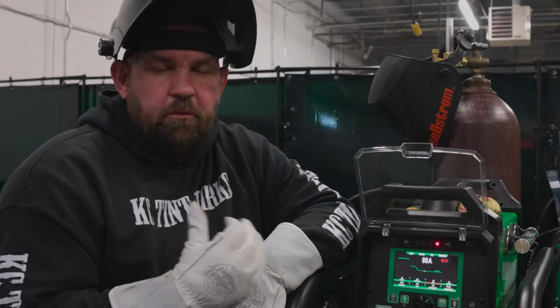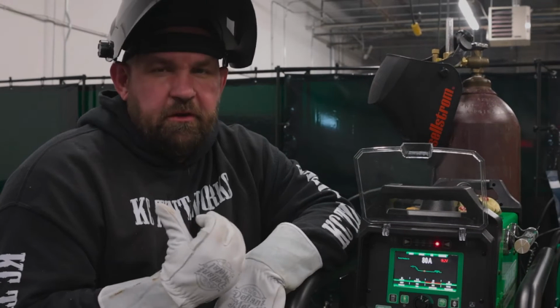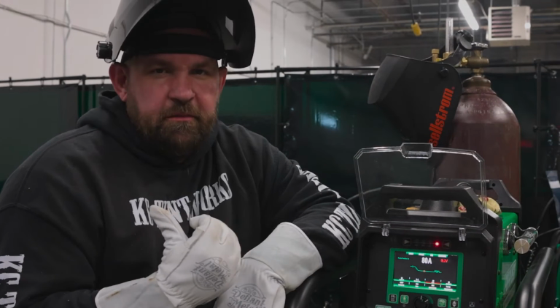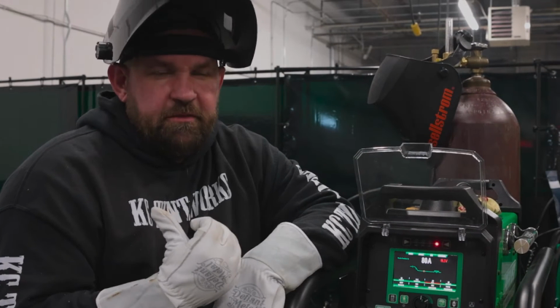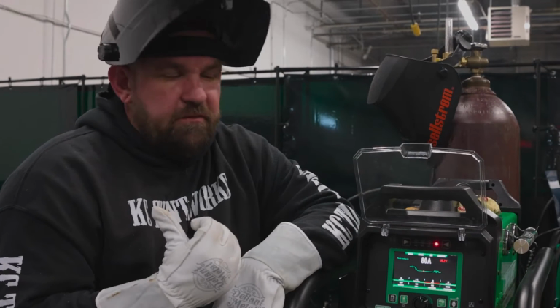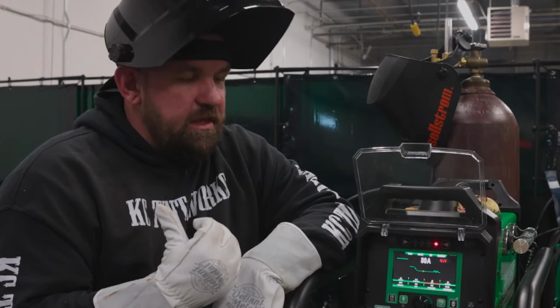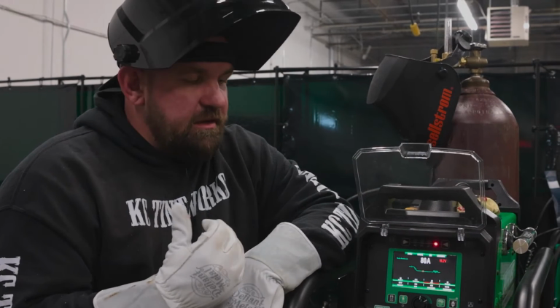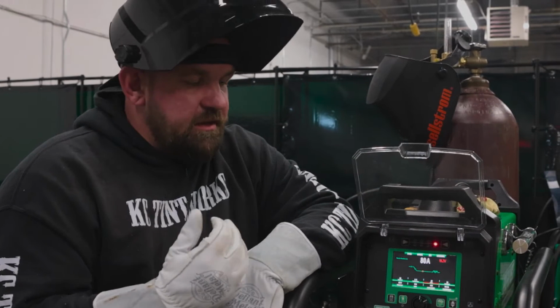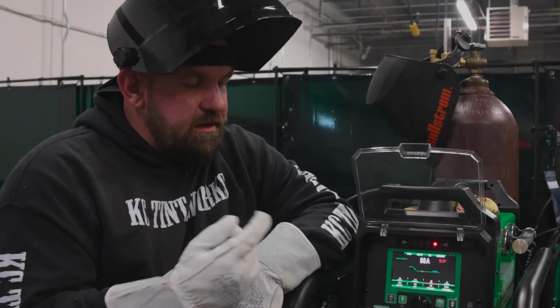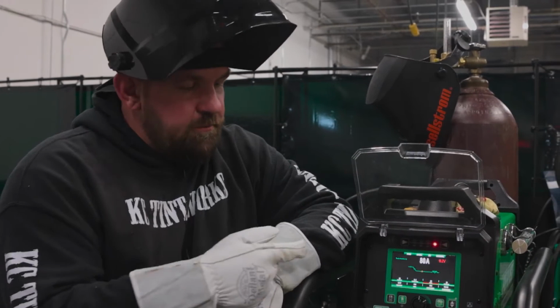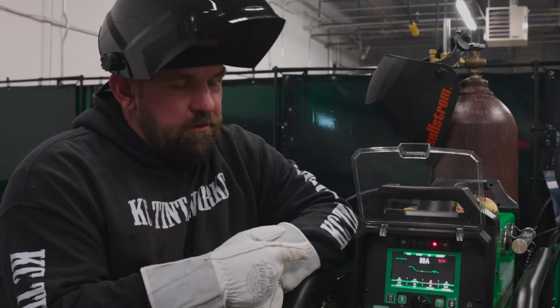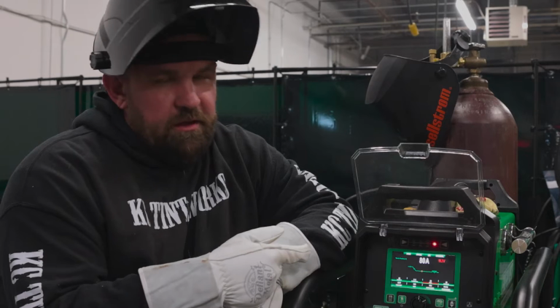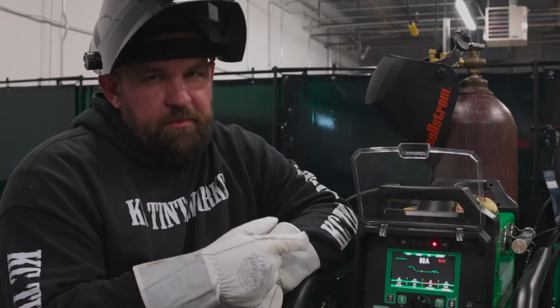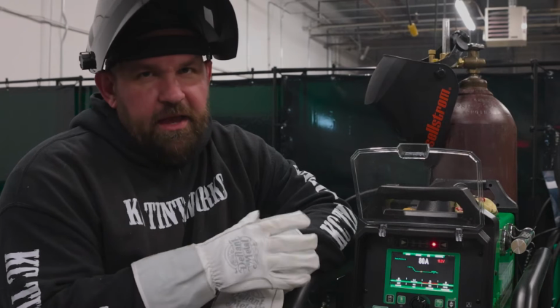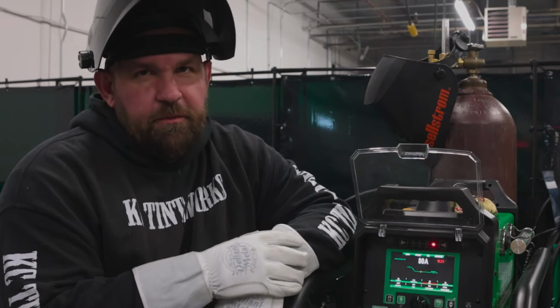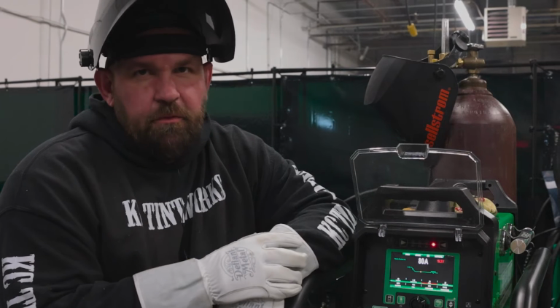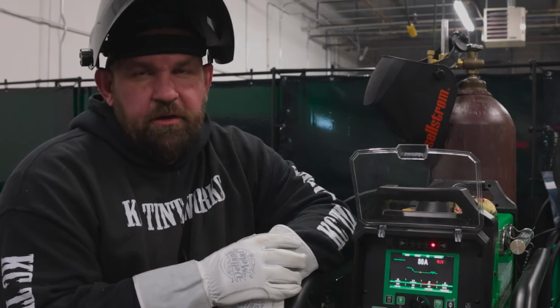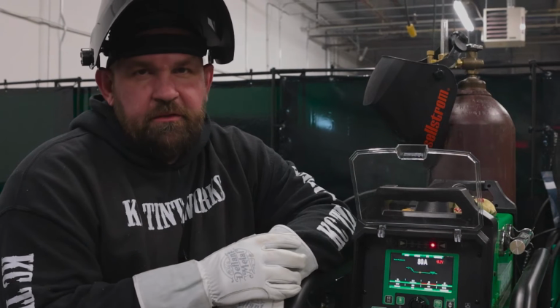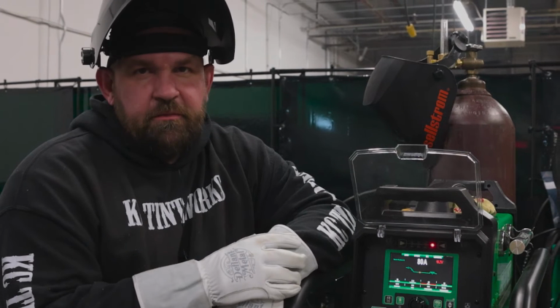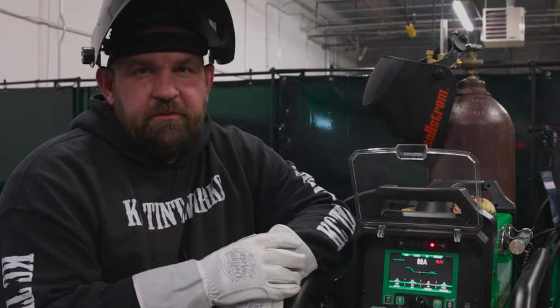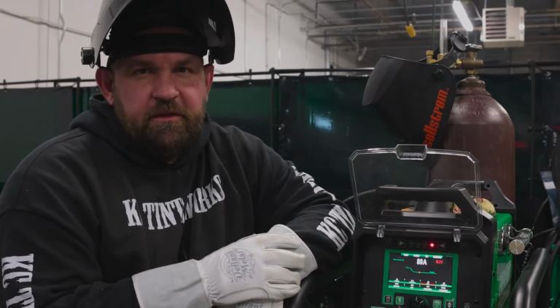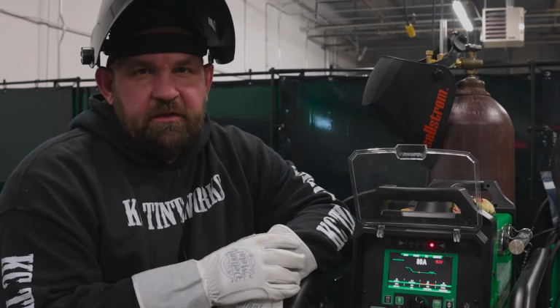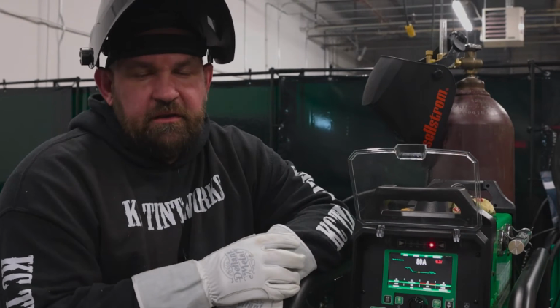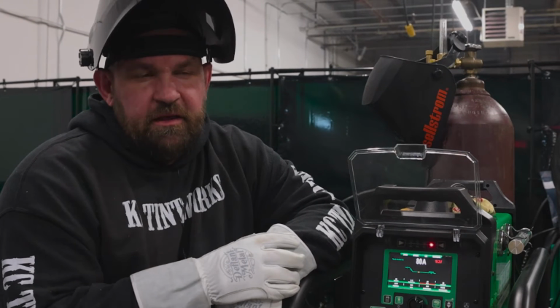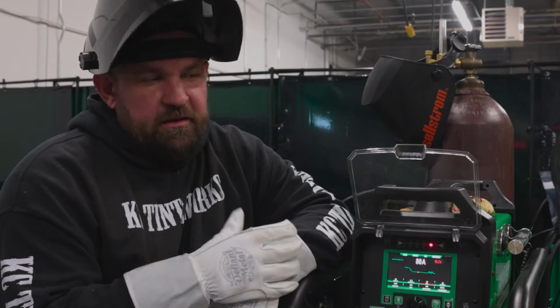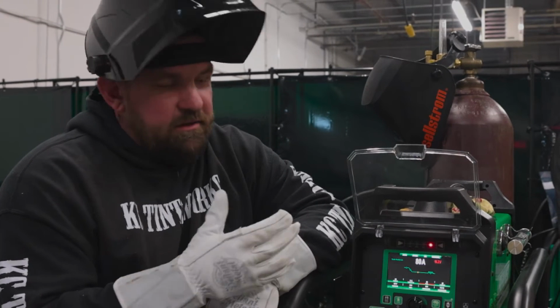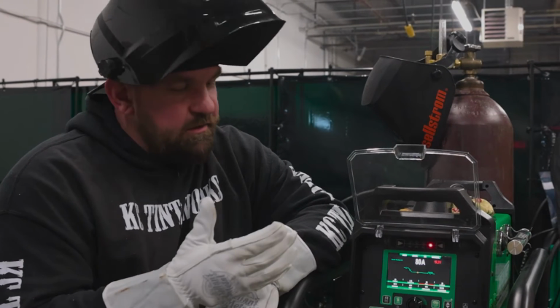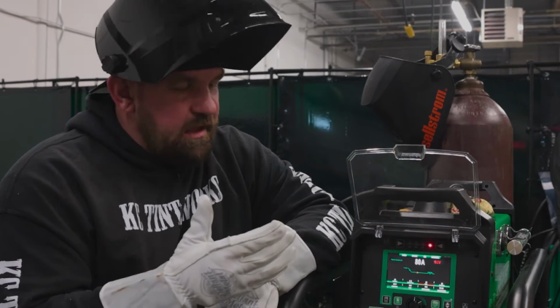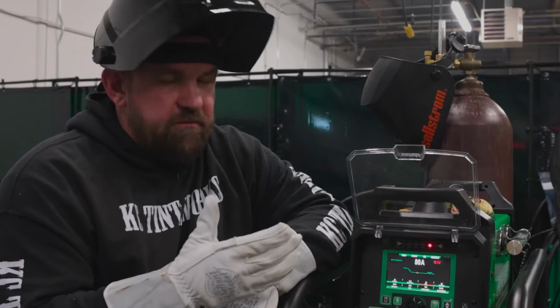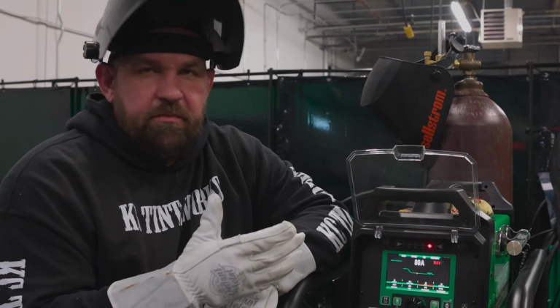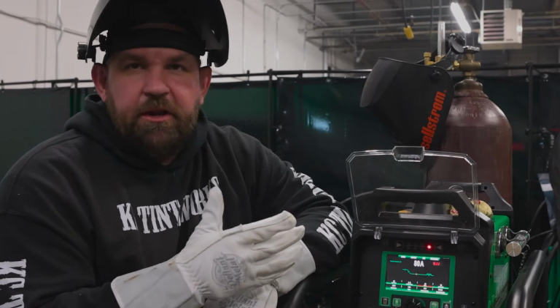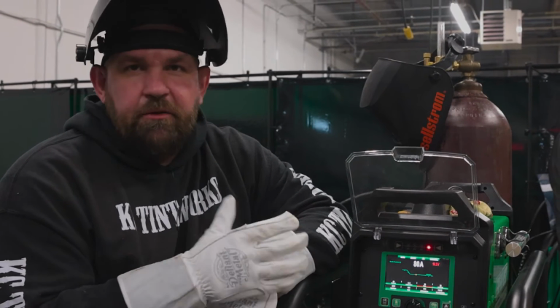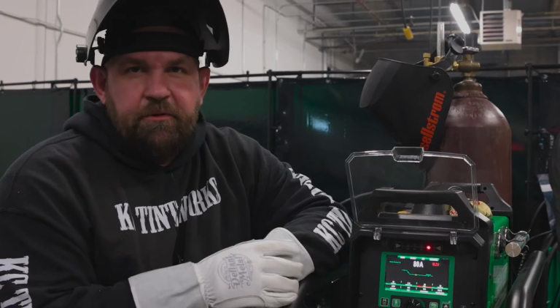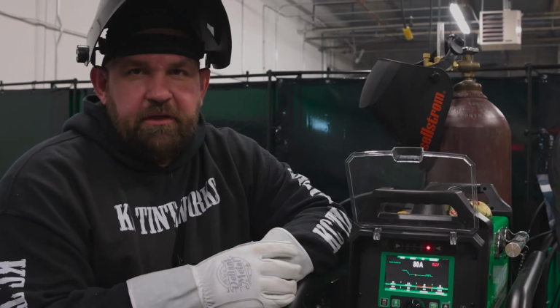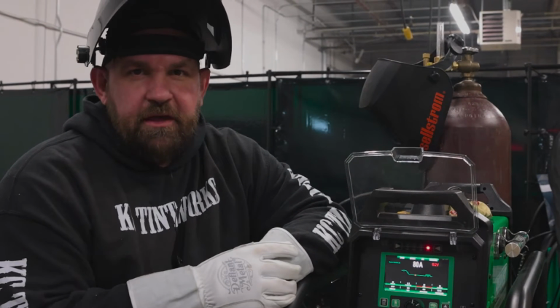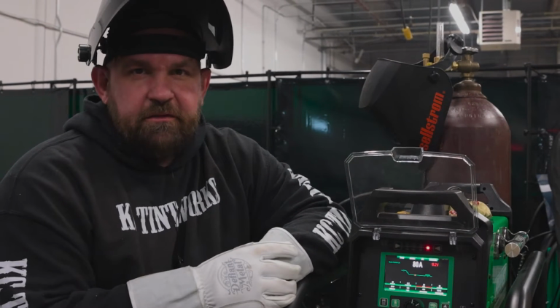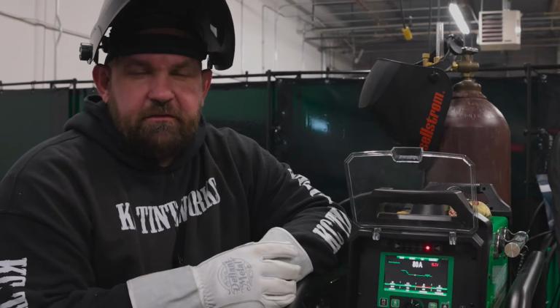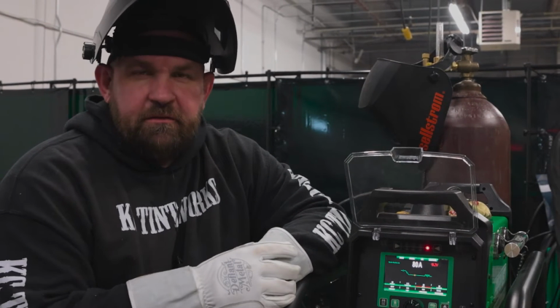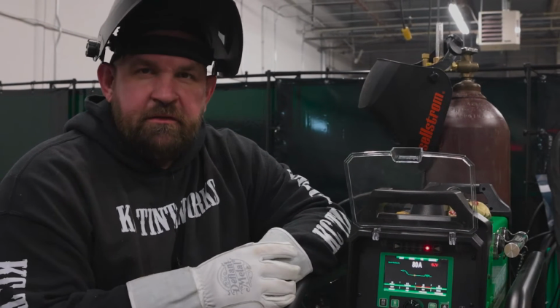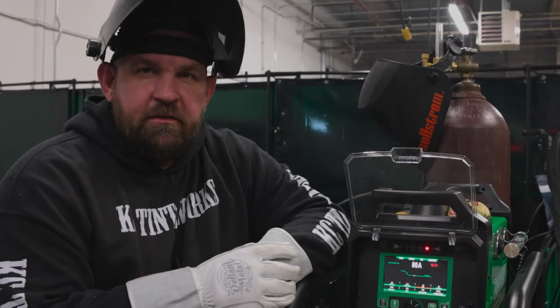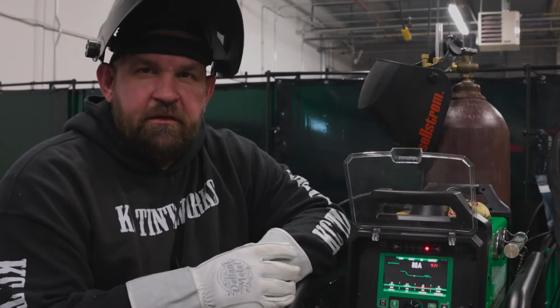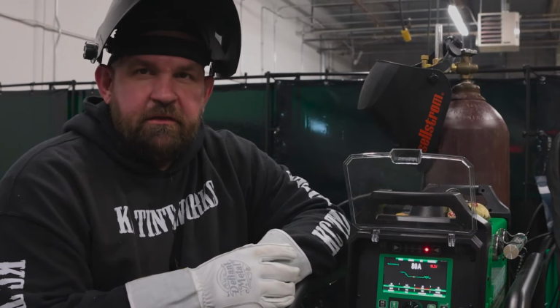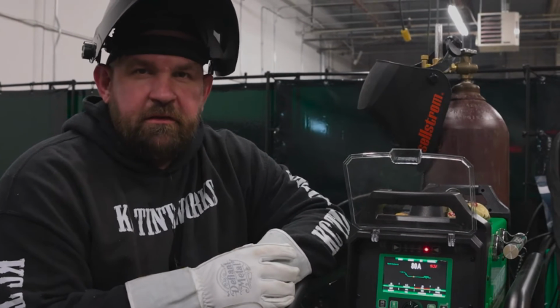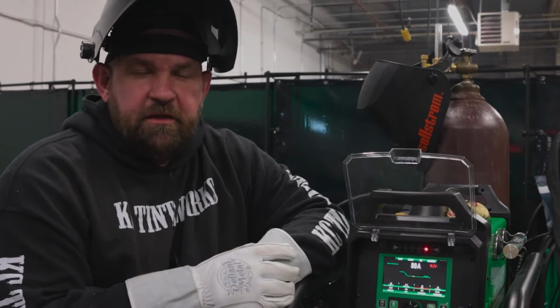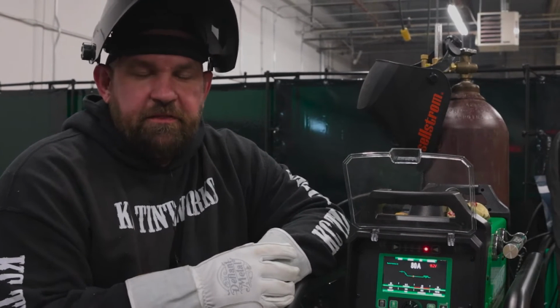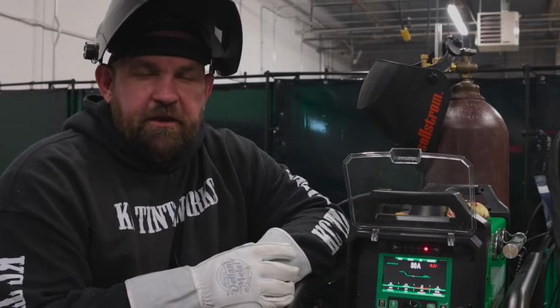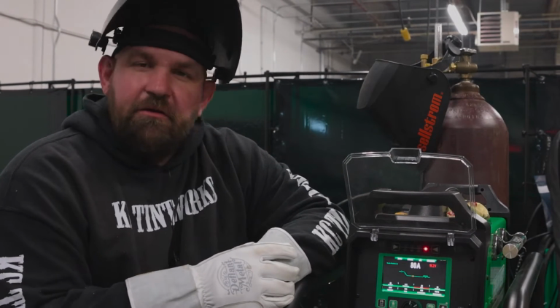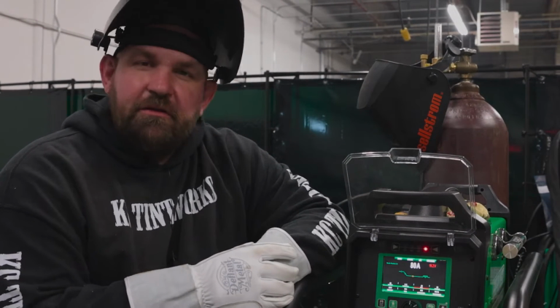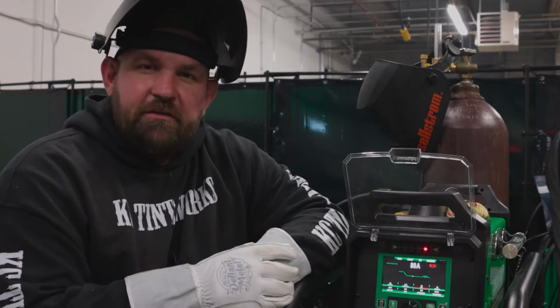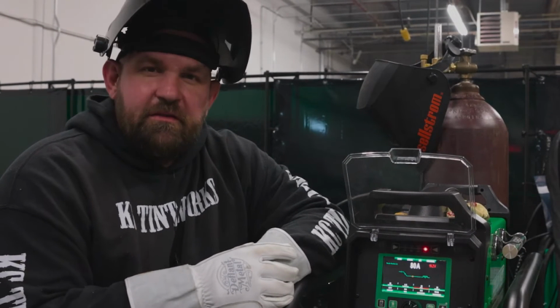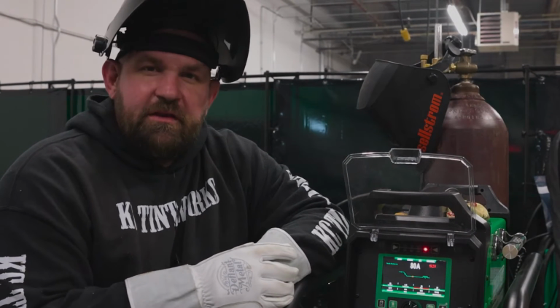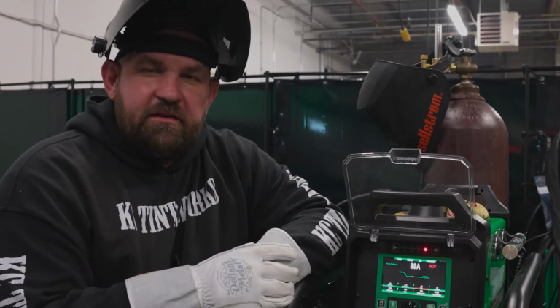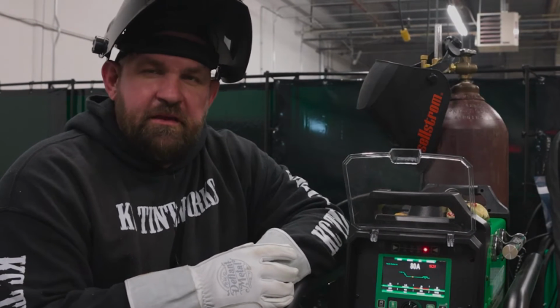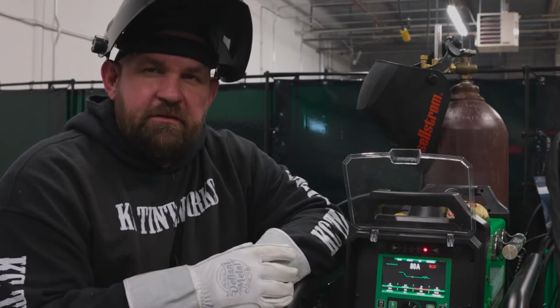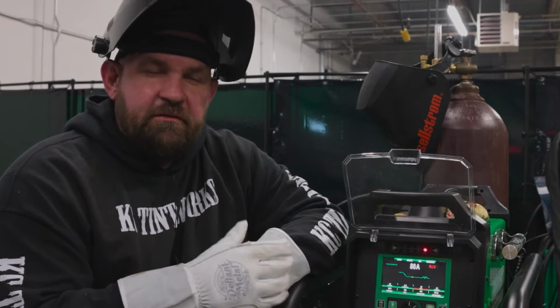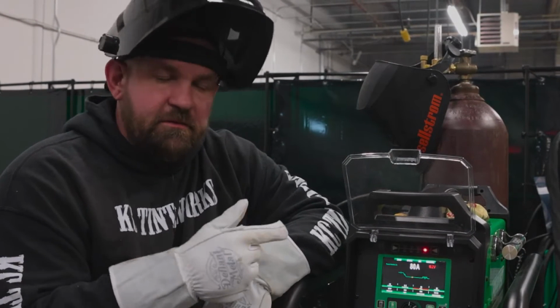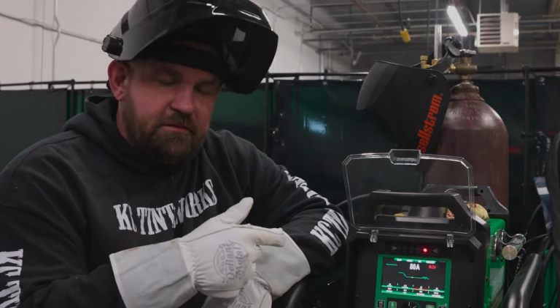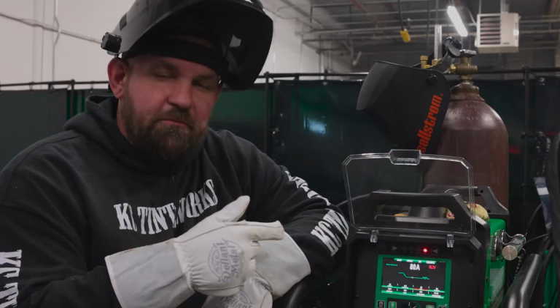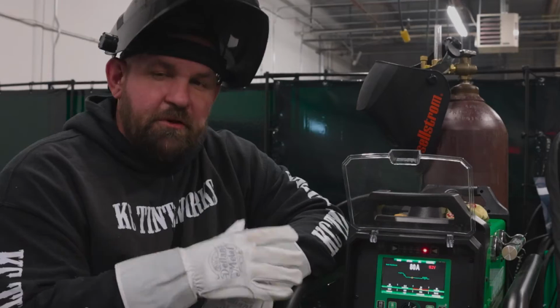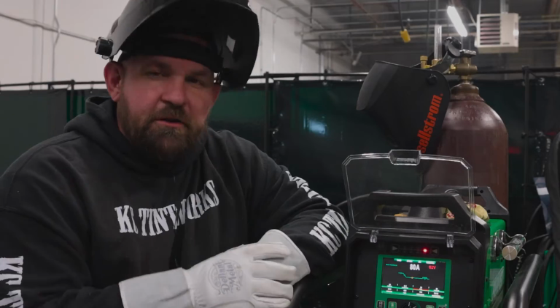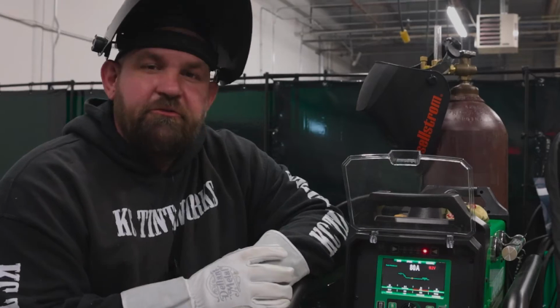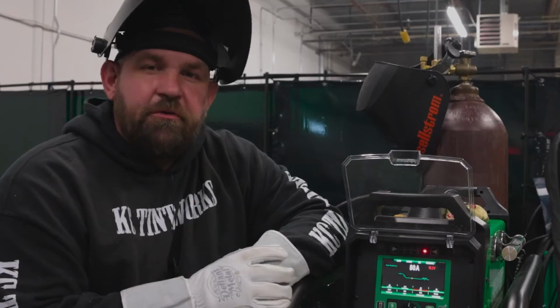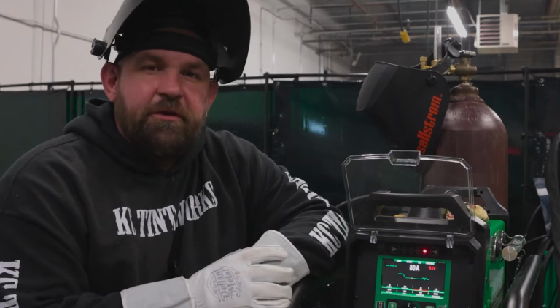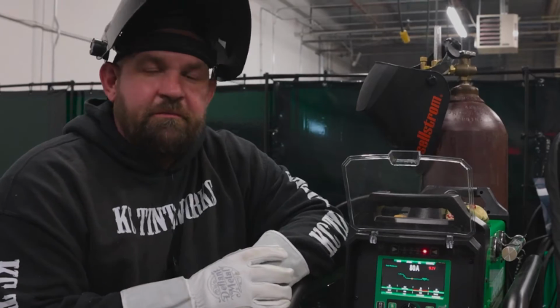So there you go, basic DC stick setup. We're on some 7018. We'll come back and run some 6010, because everybody always asks: does that thing run 6010? And we're going to show you.